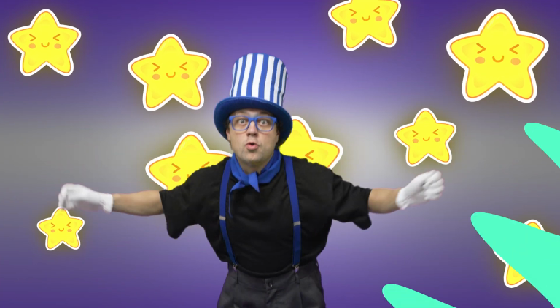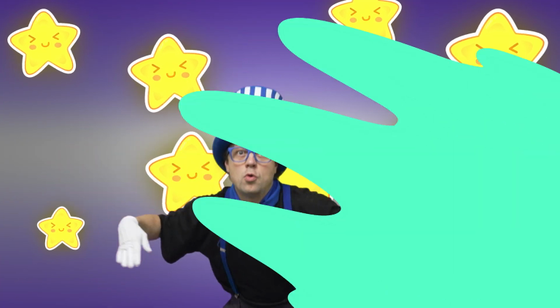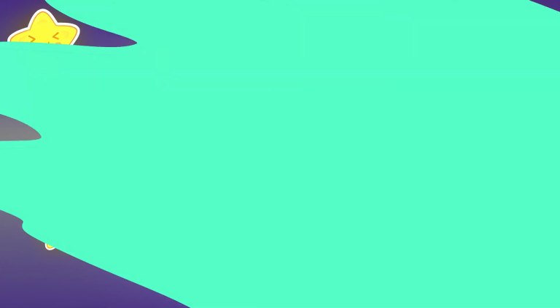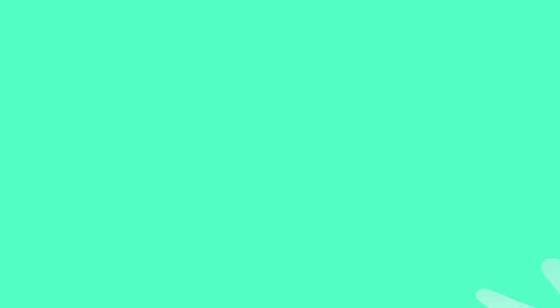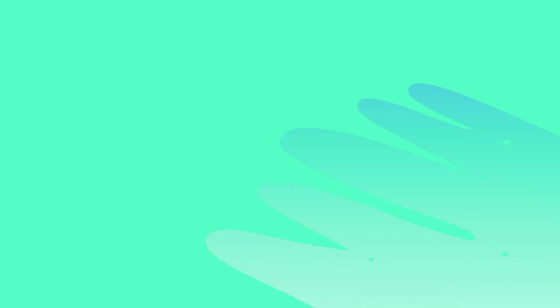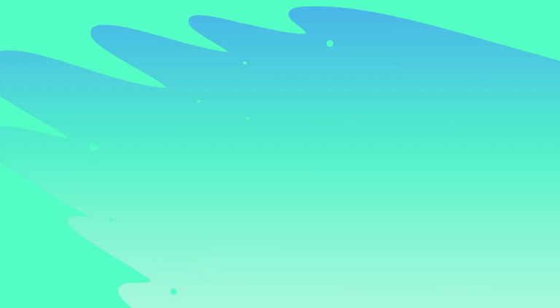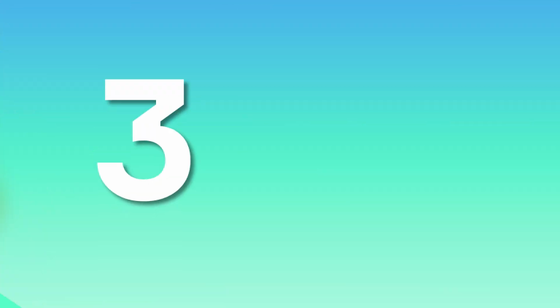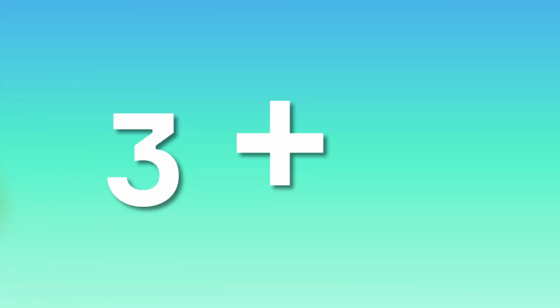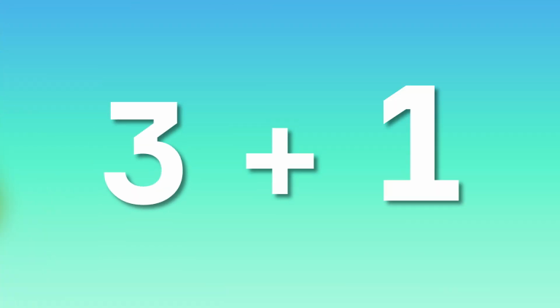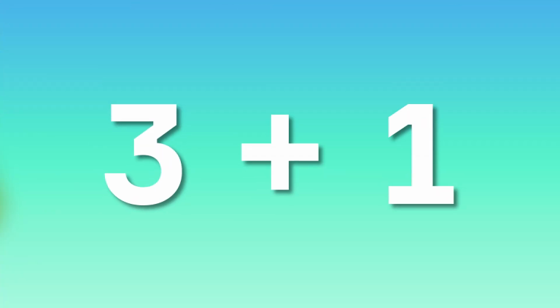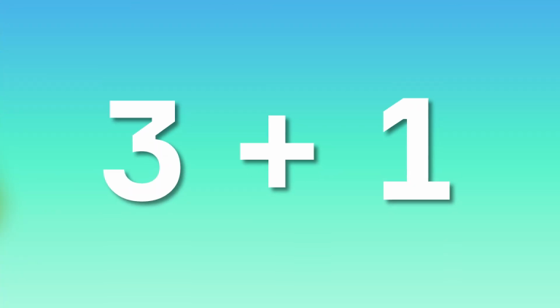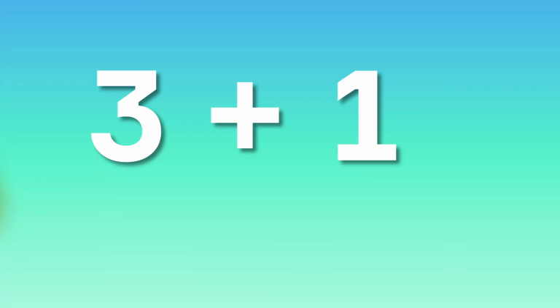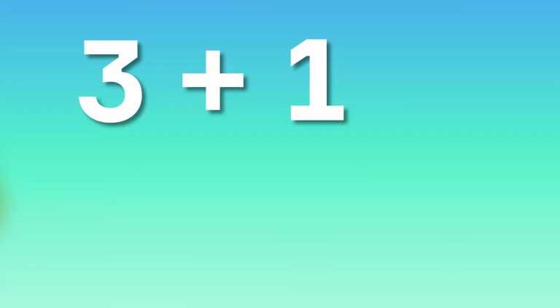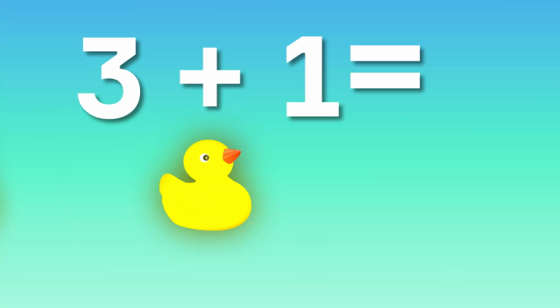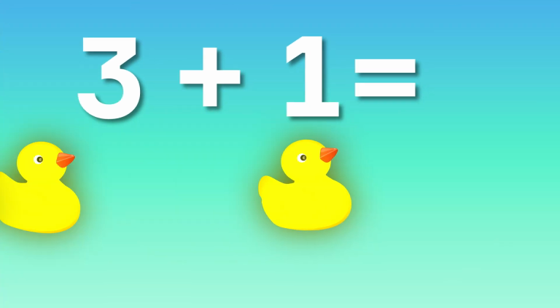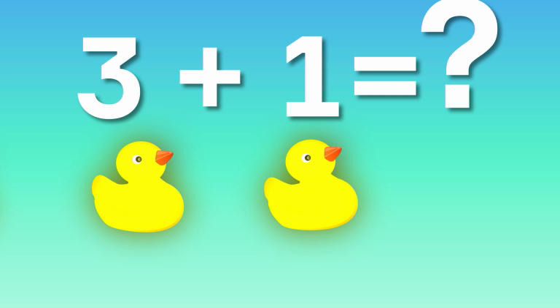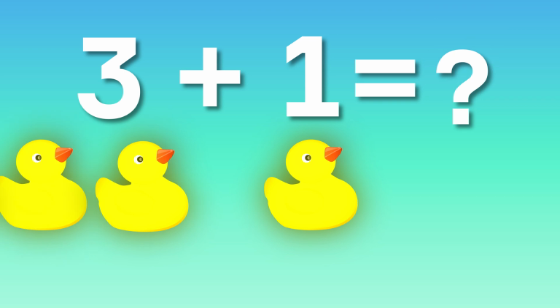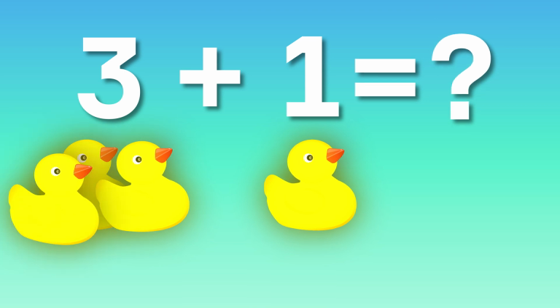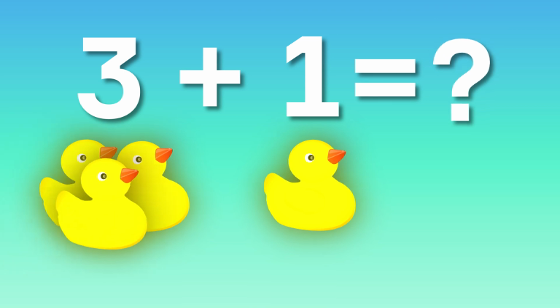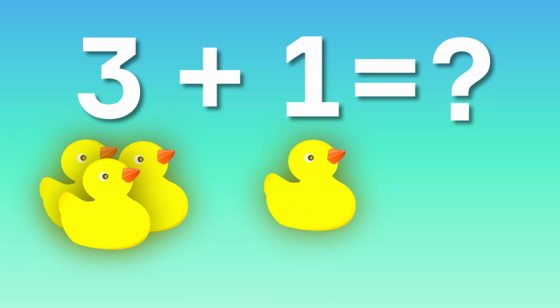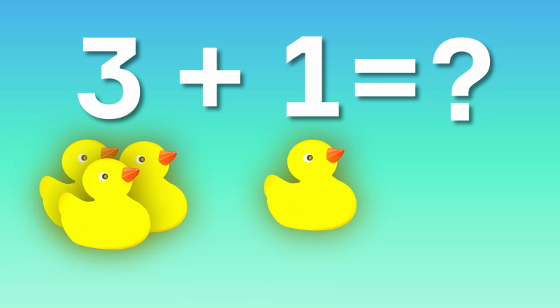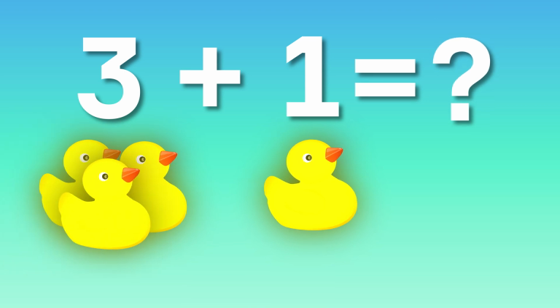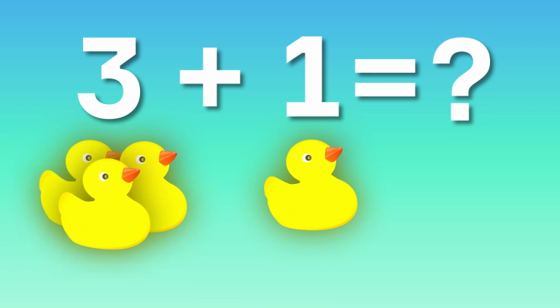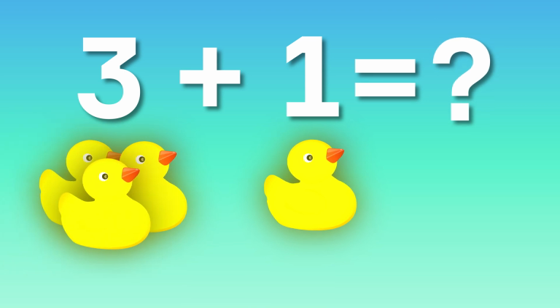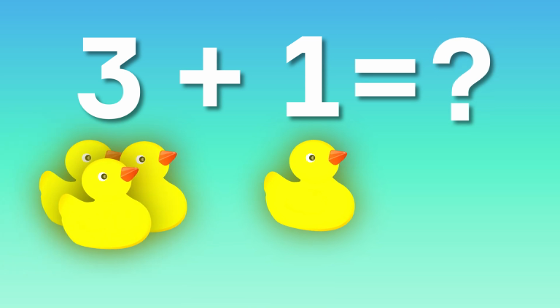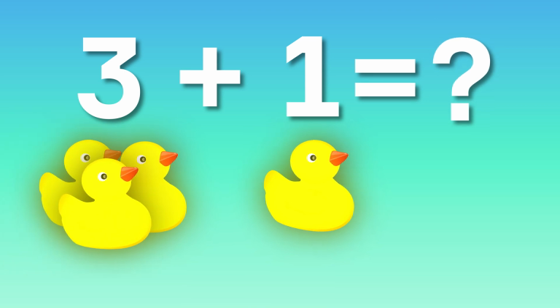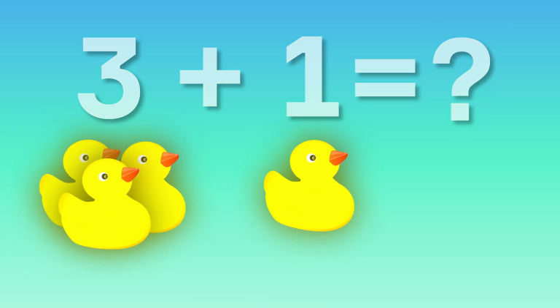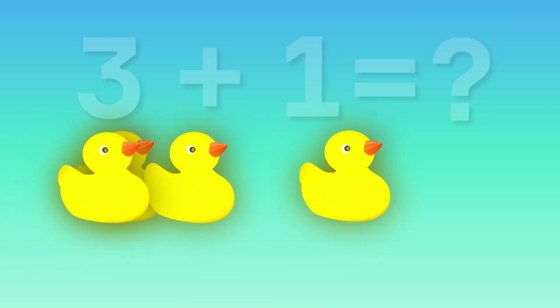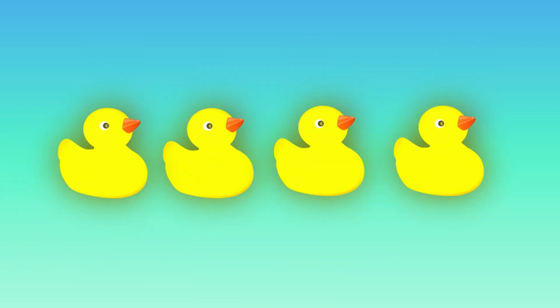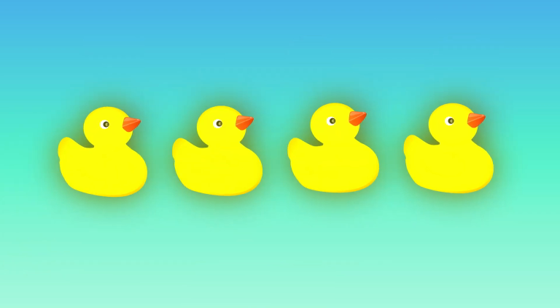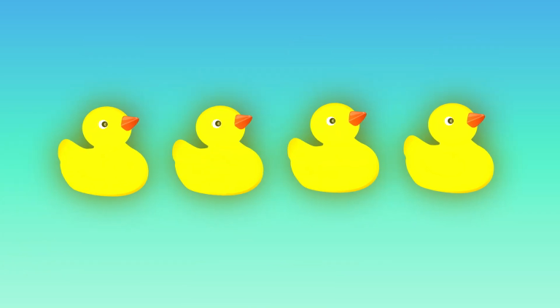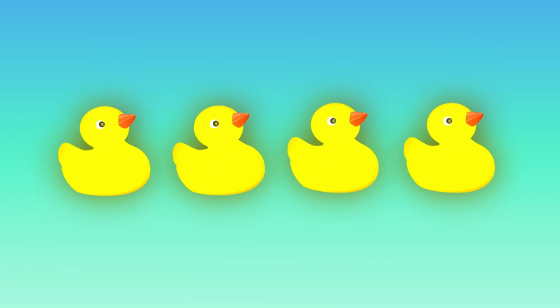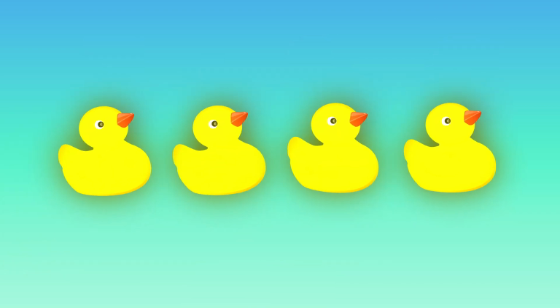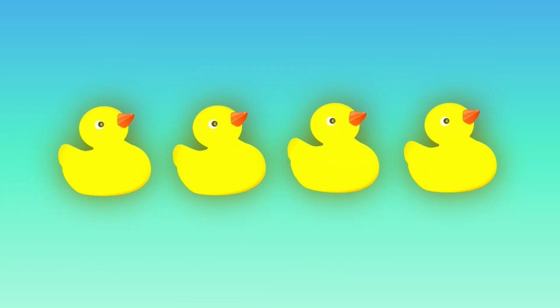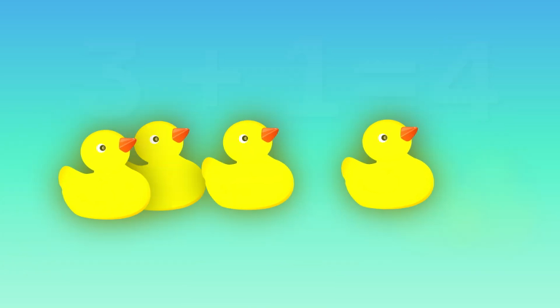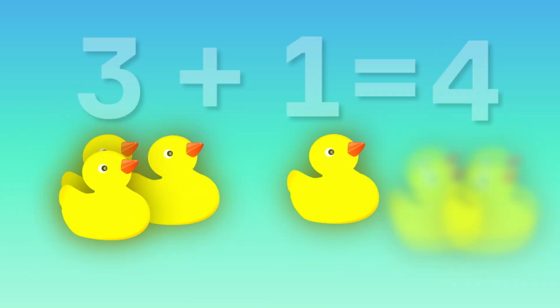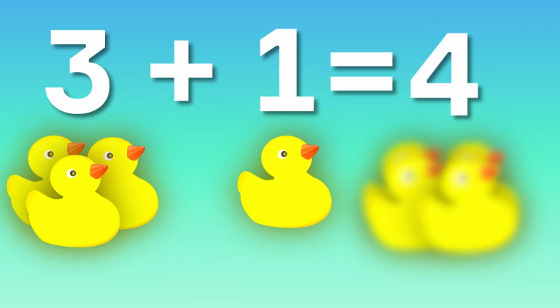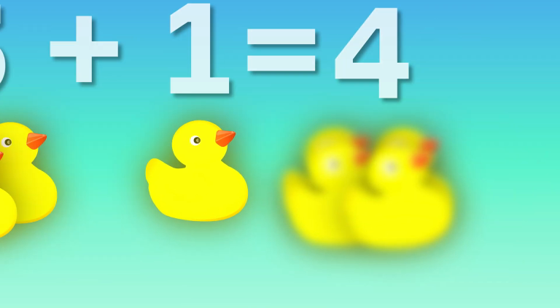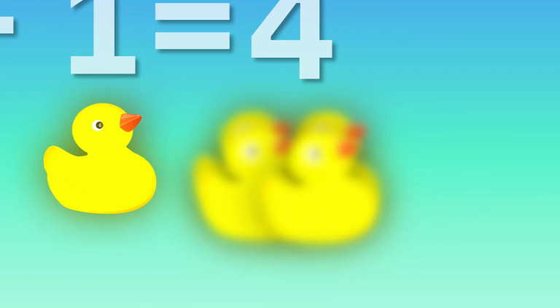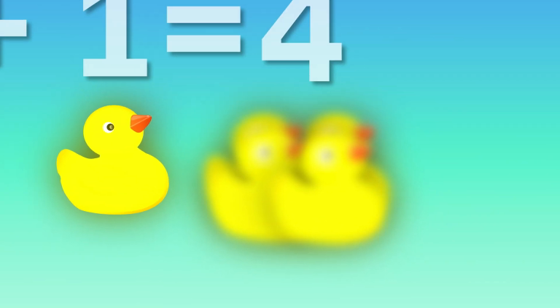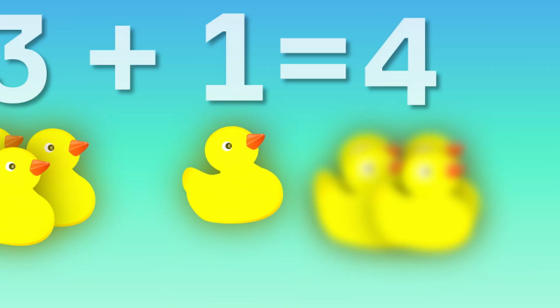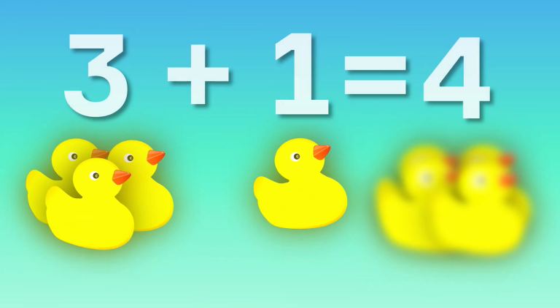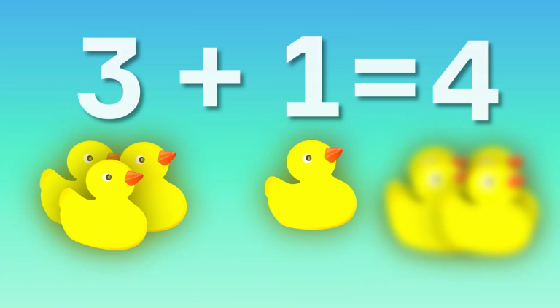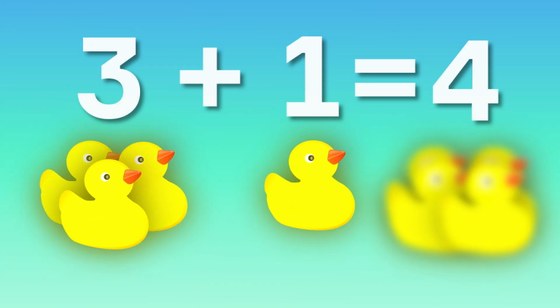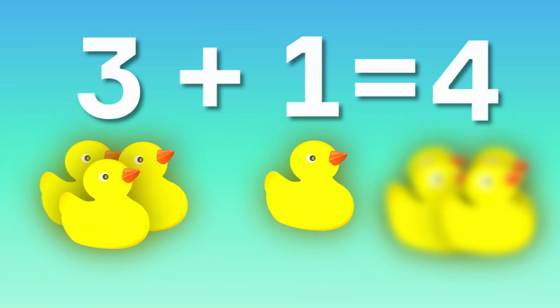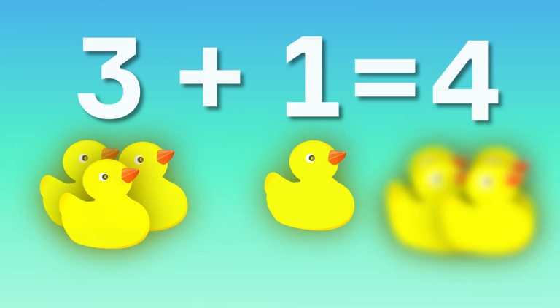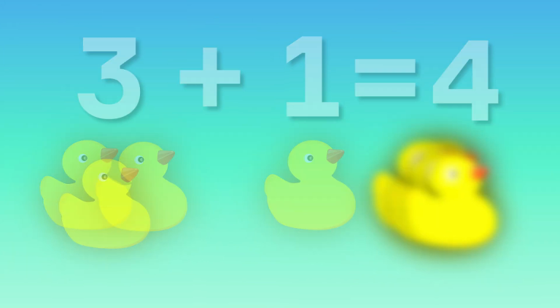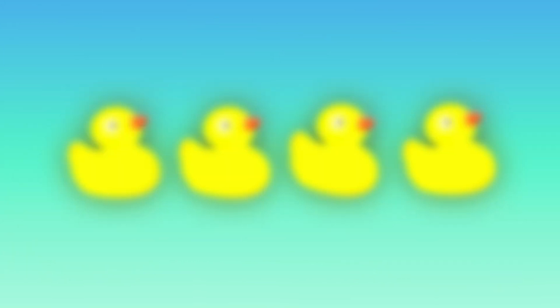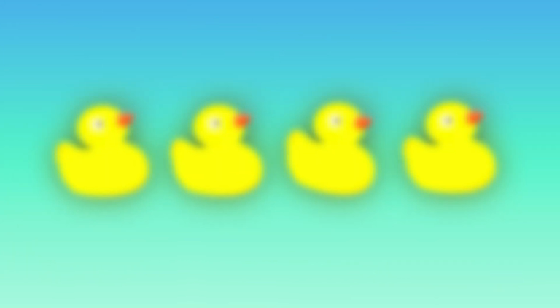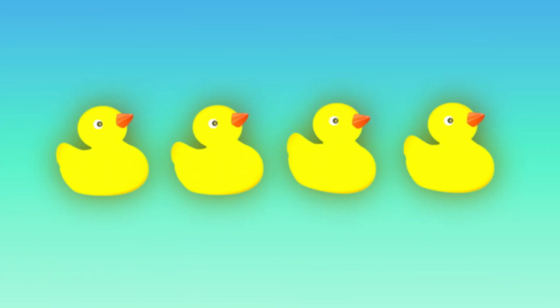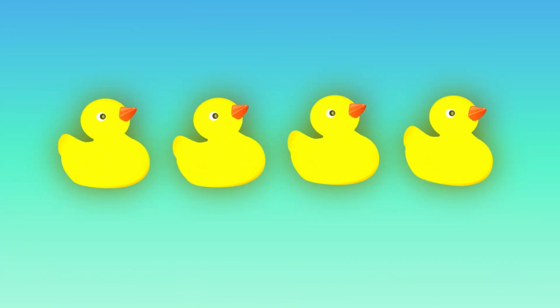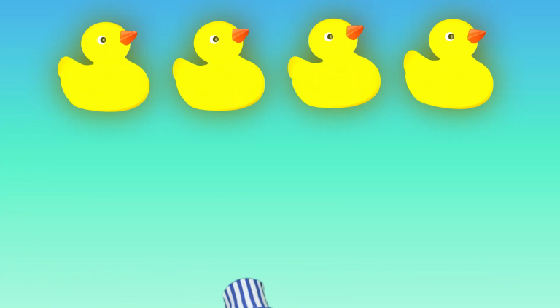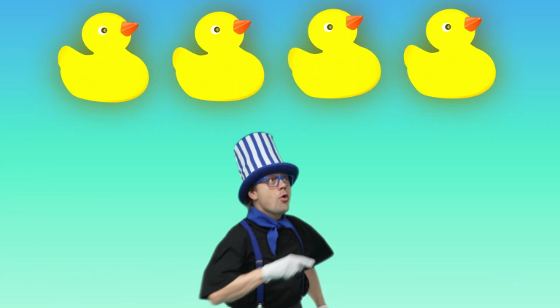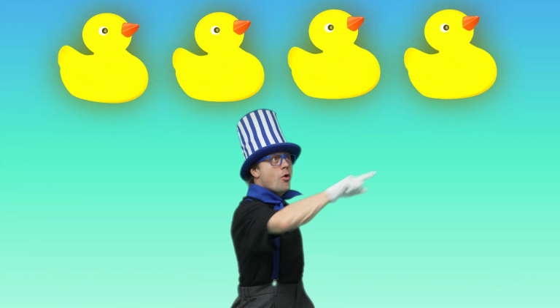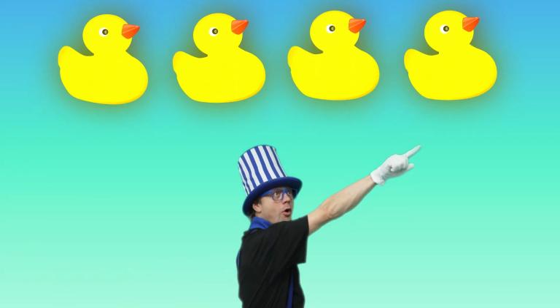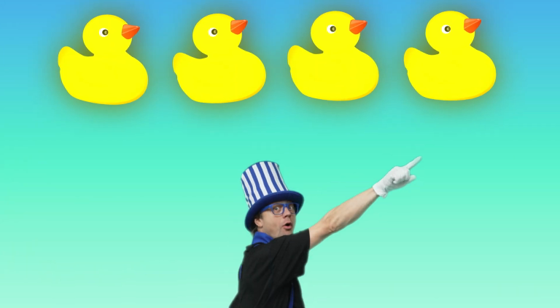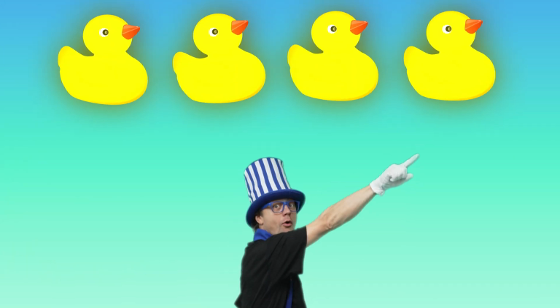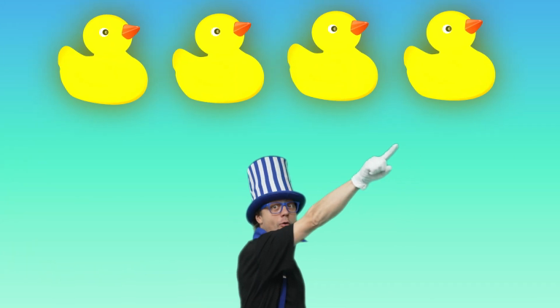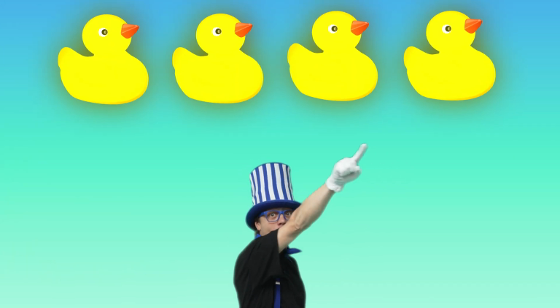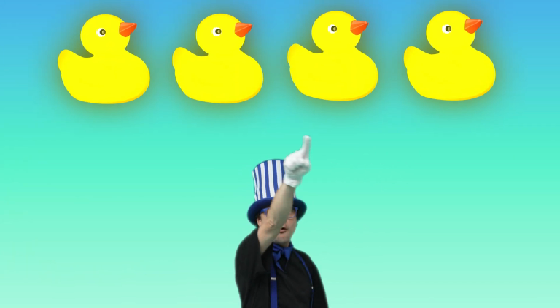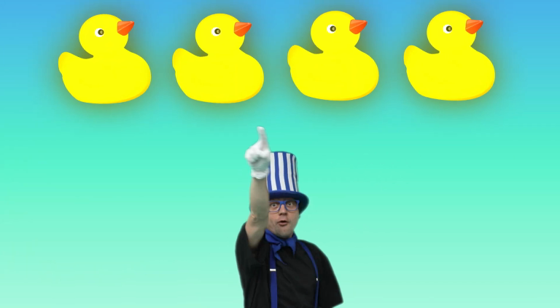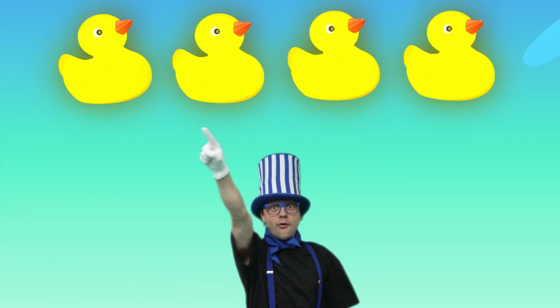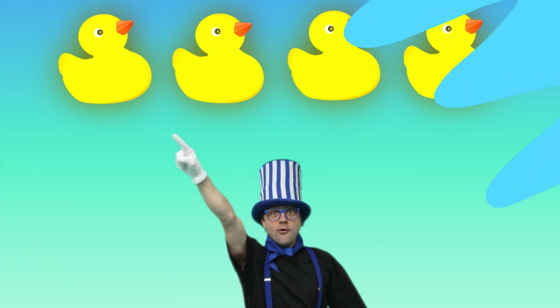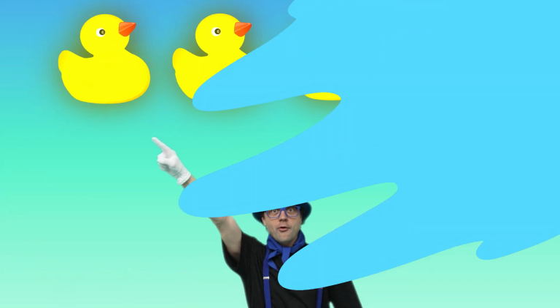Three plus one, what's the way? The answer is four today. On the right, find the clue. Four yellow ducks are waiting for you.